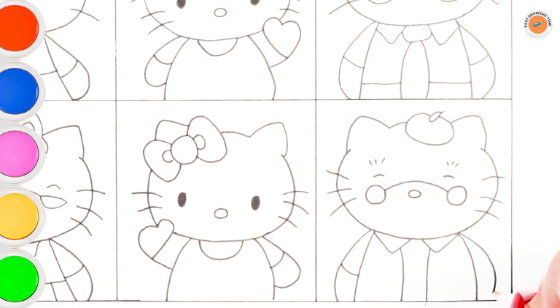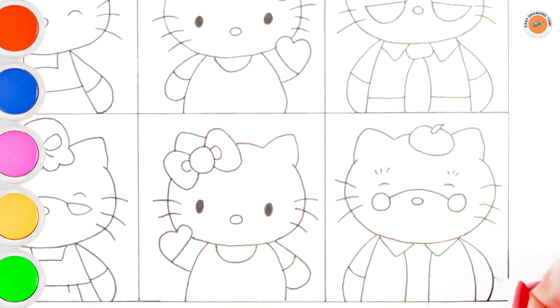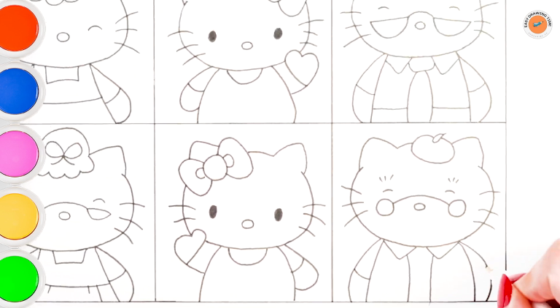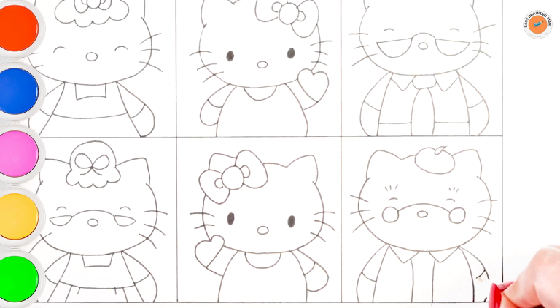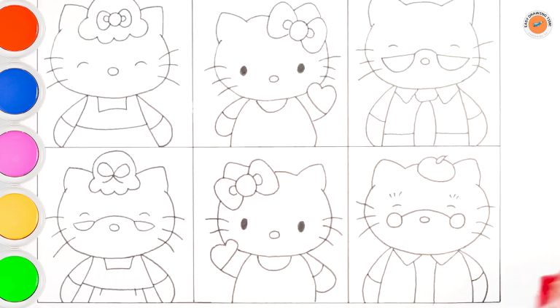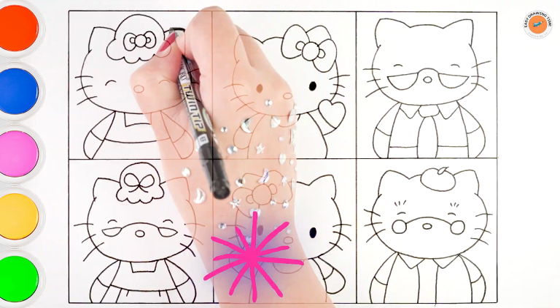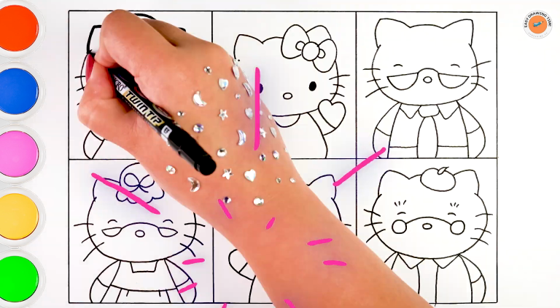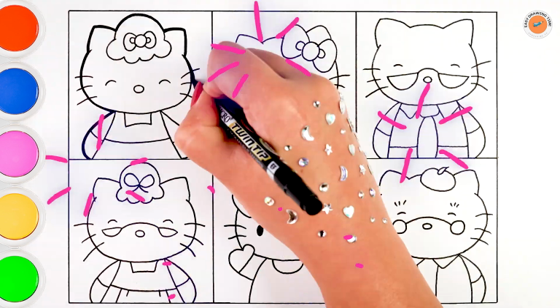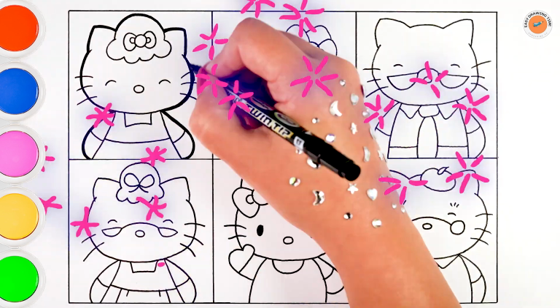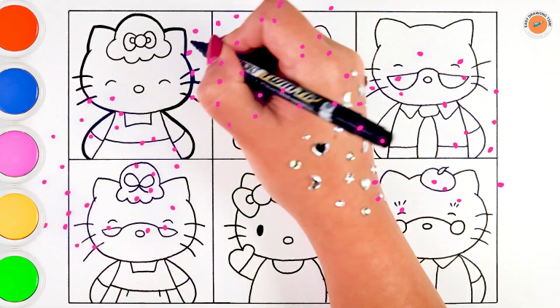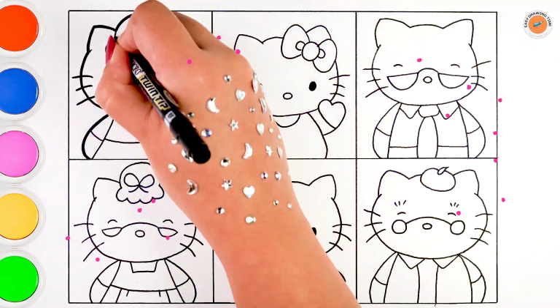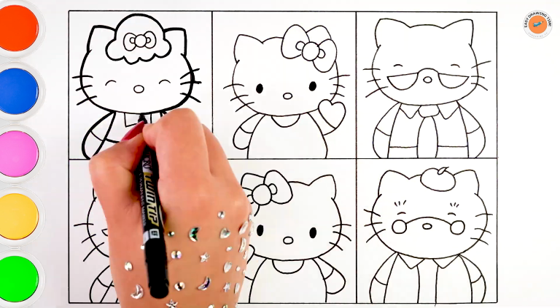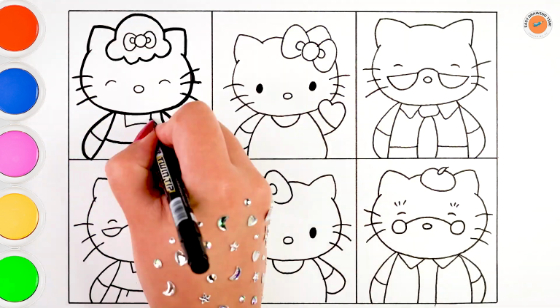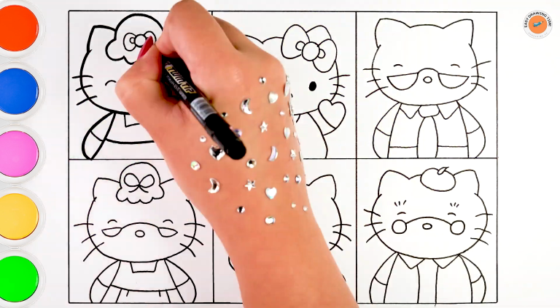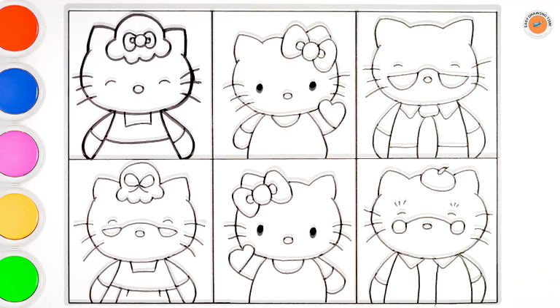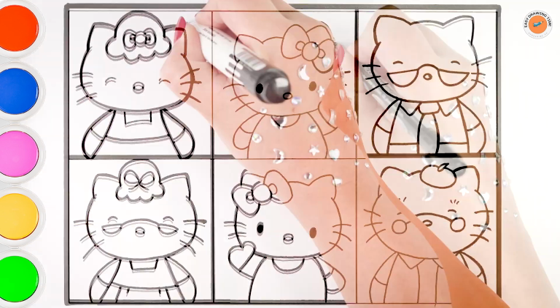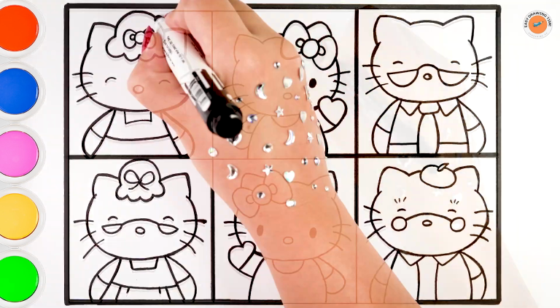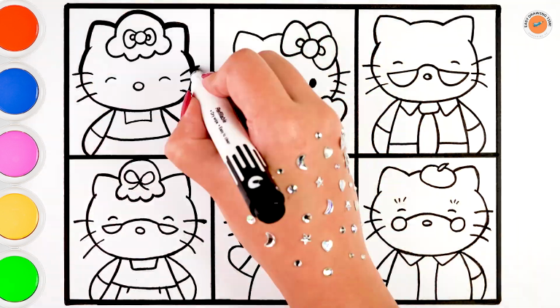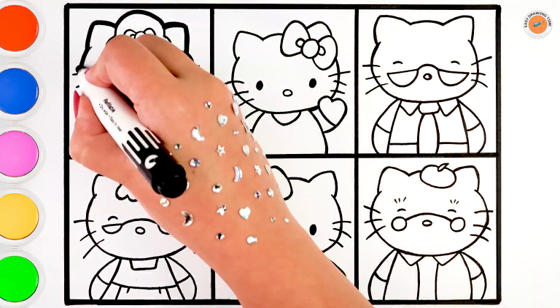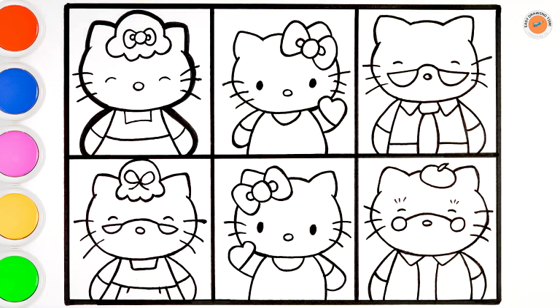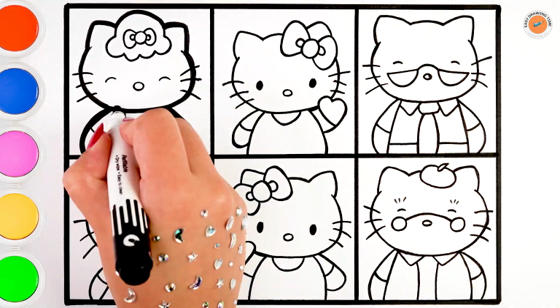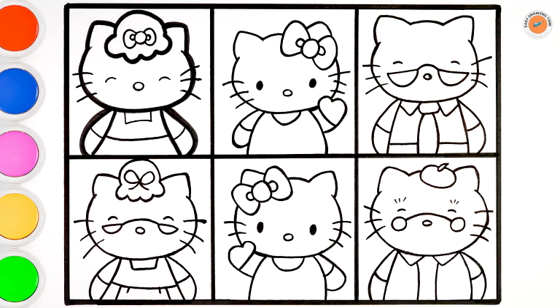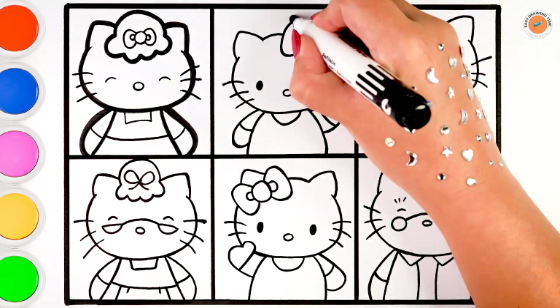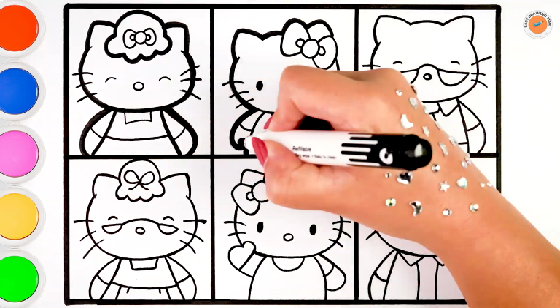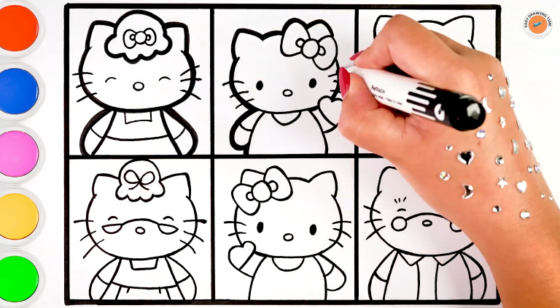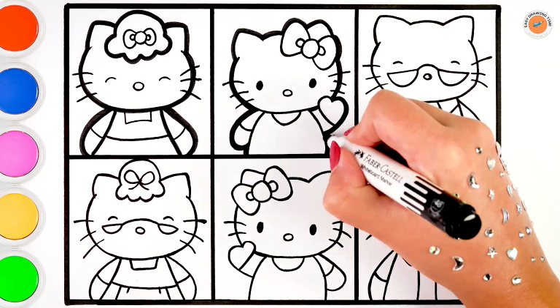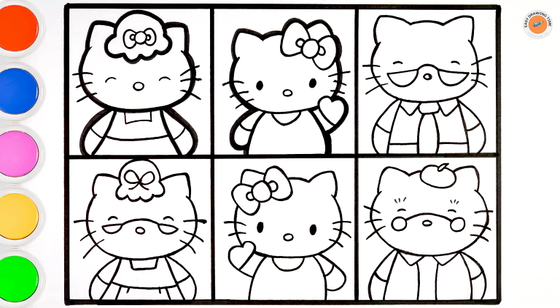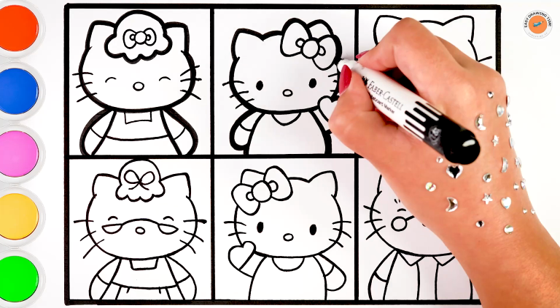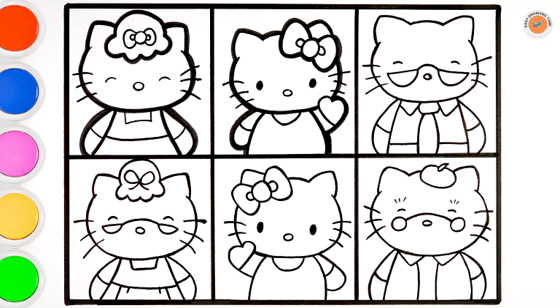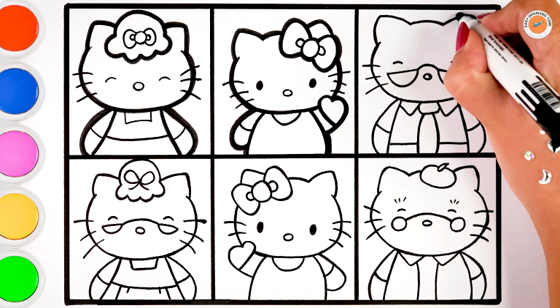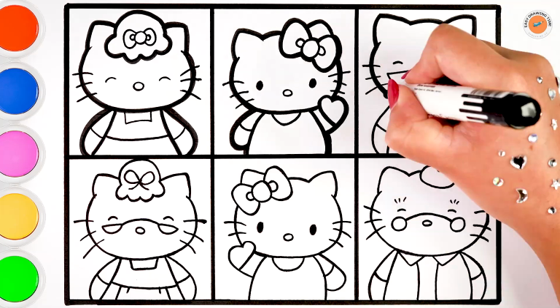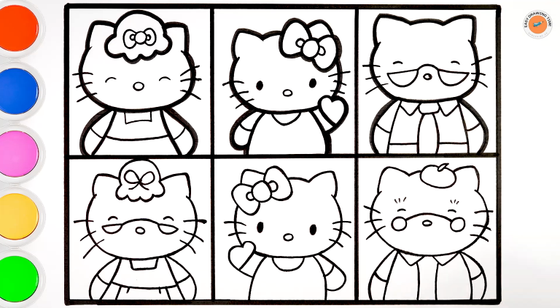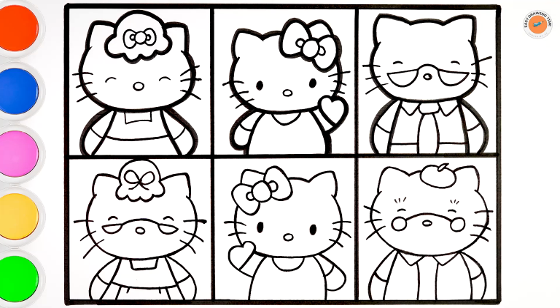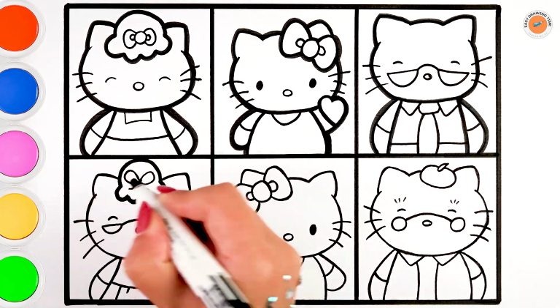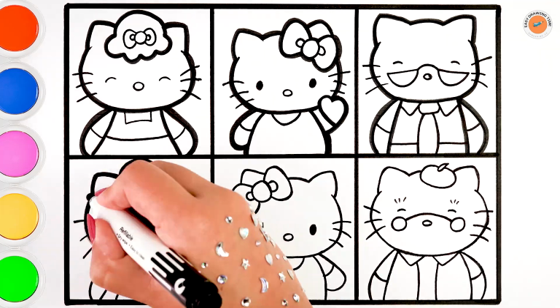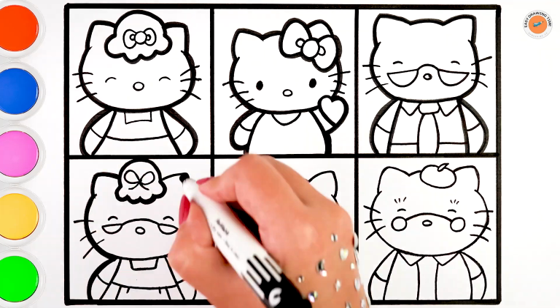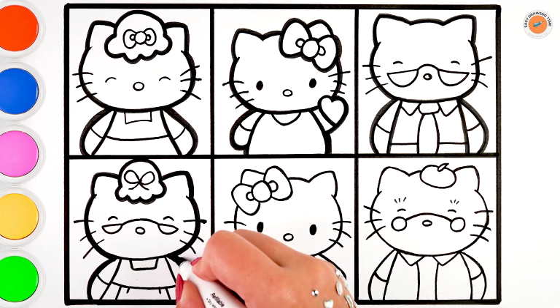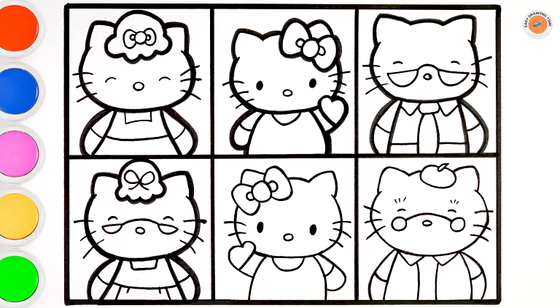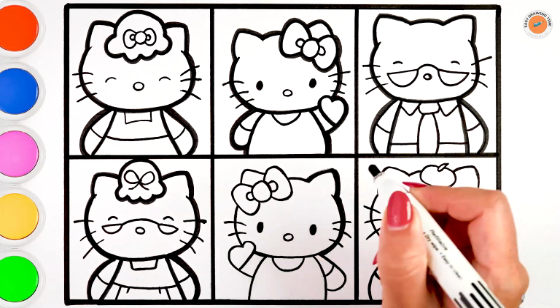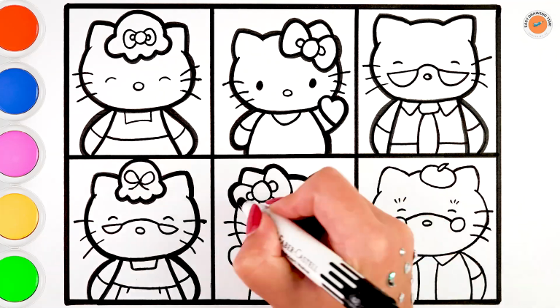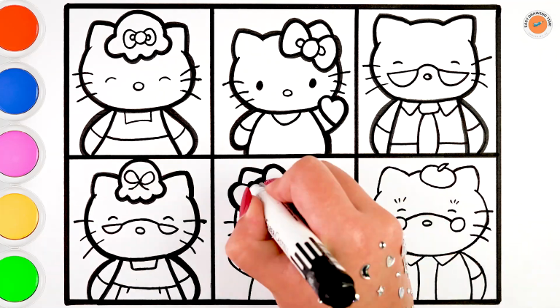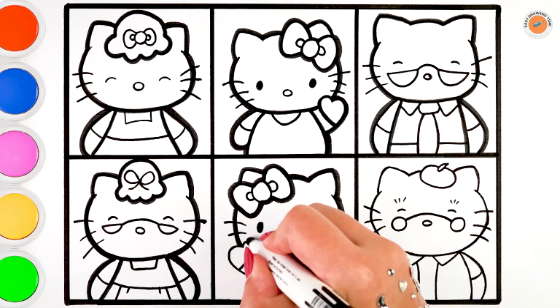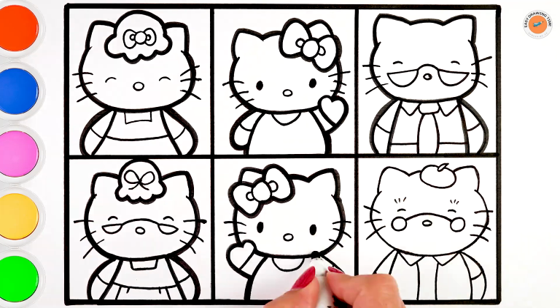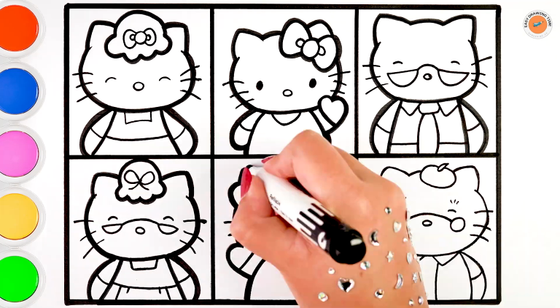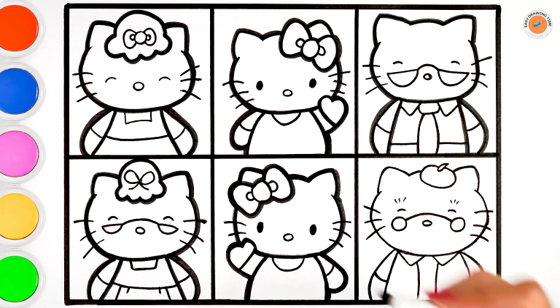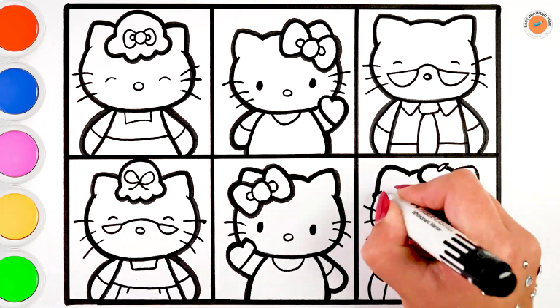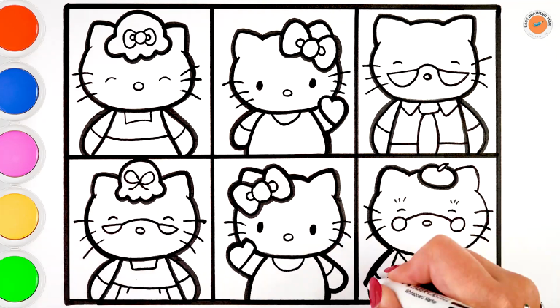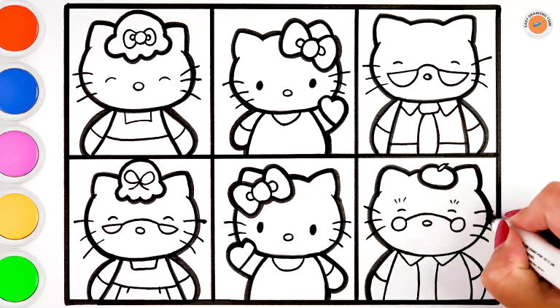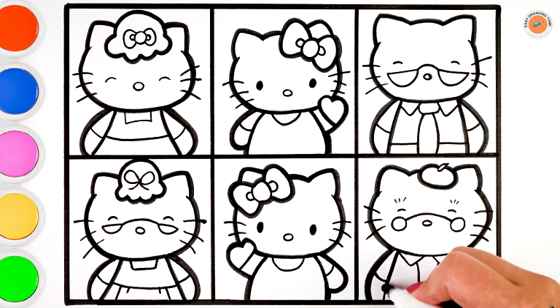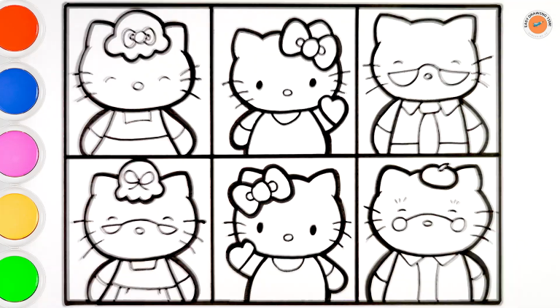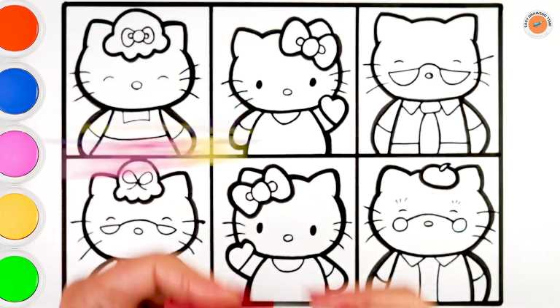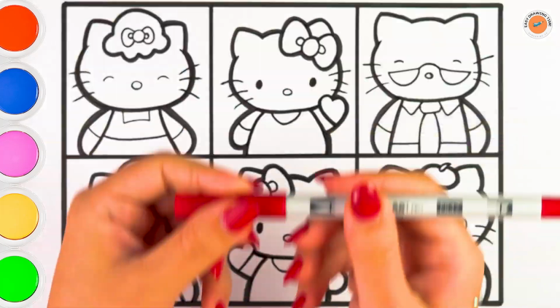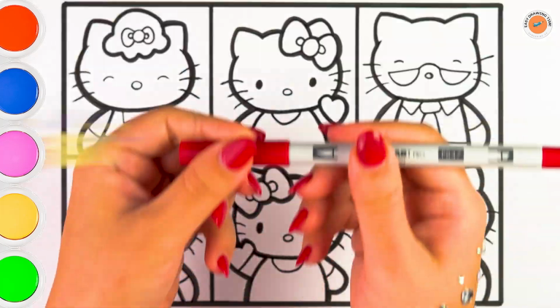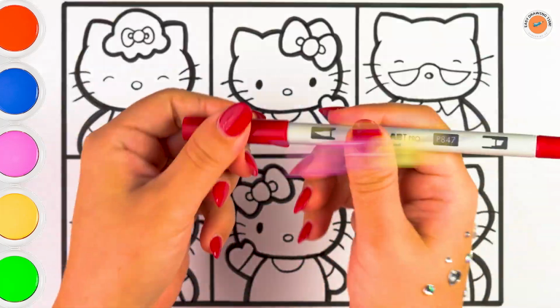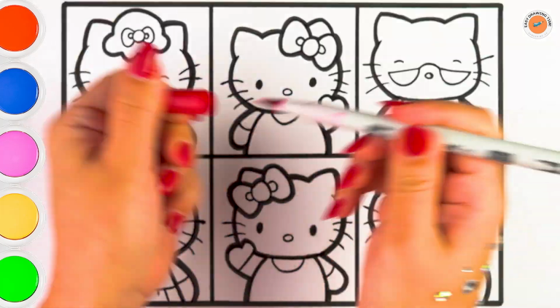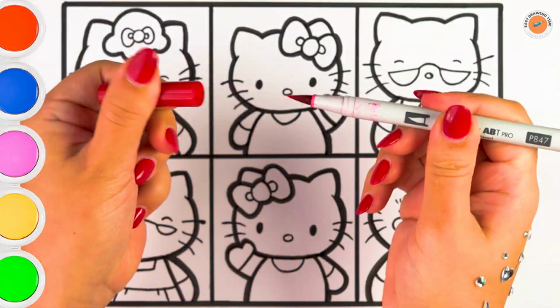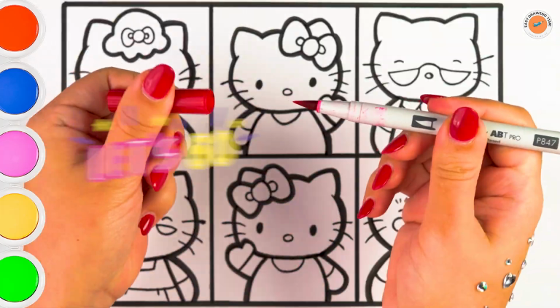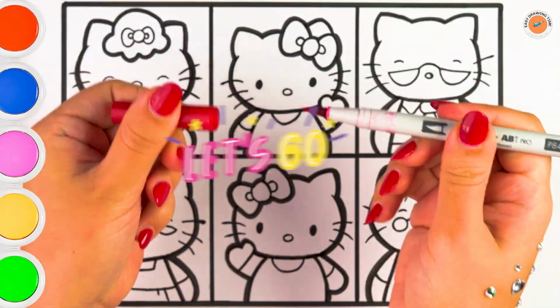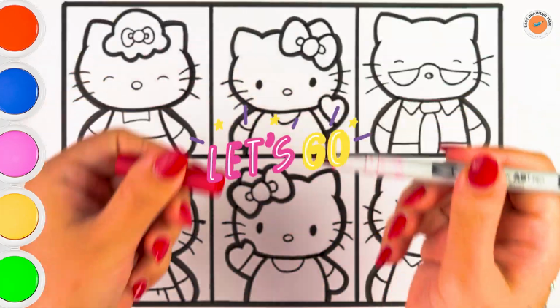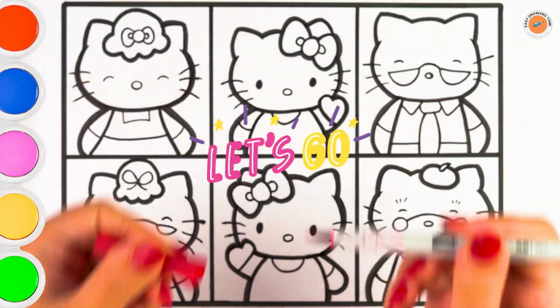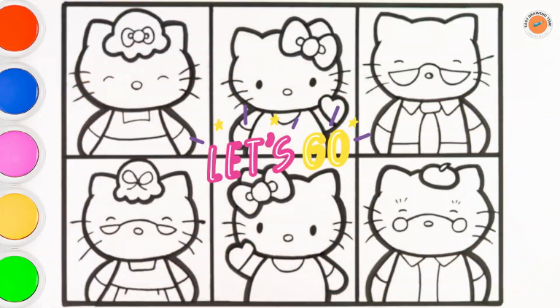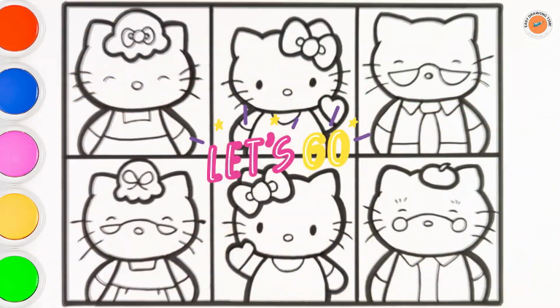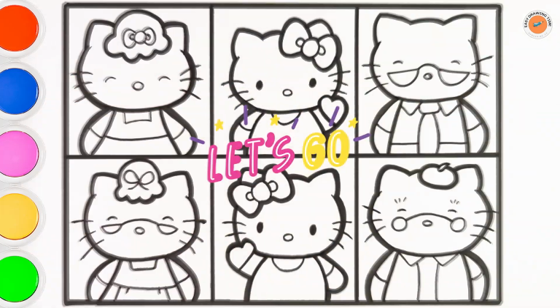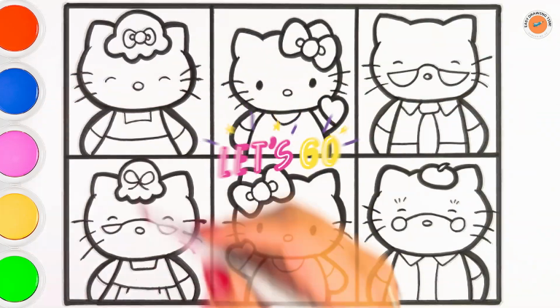Now I'm going to use this thick black marker to make this beautiful drawing more visible. Let's start coloring.